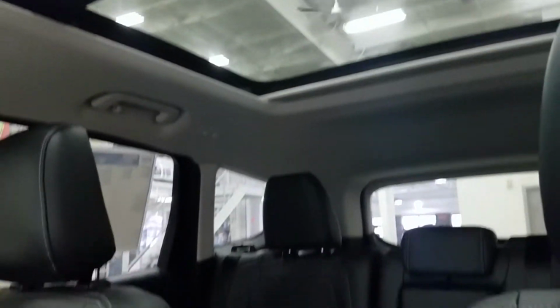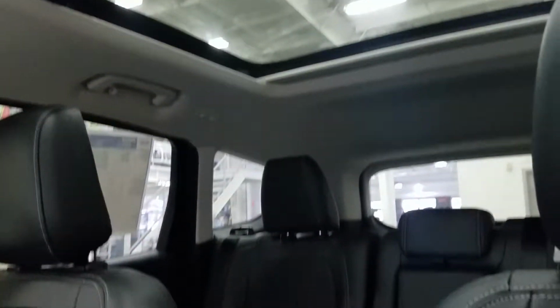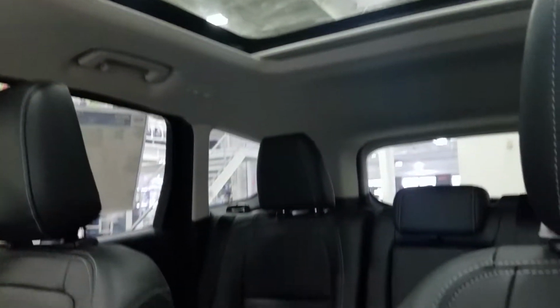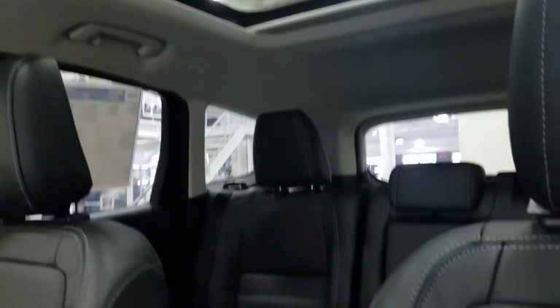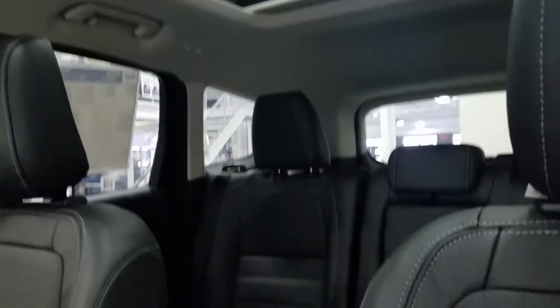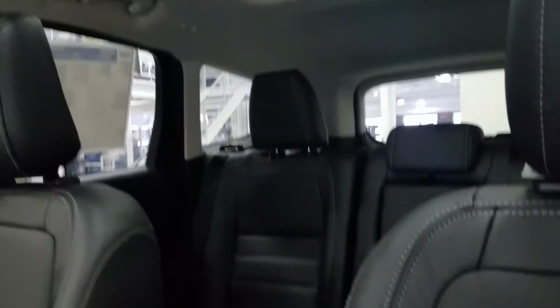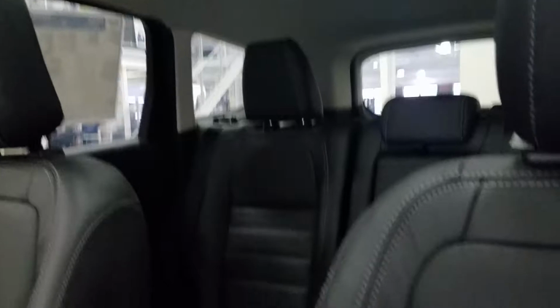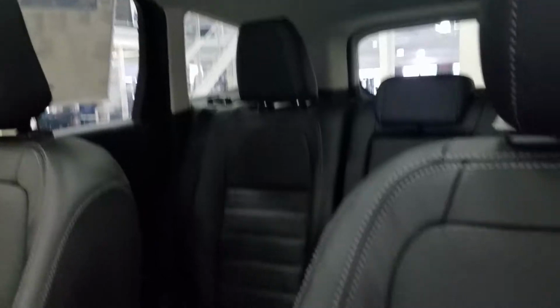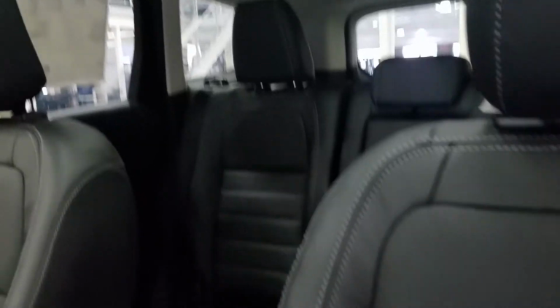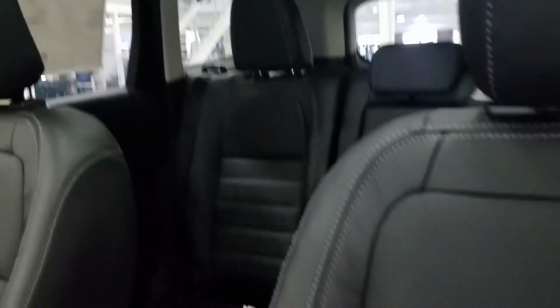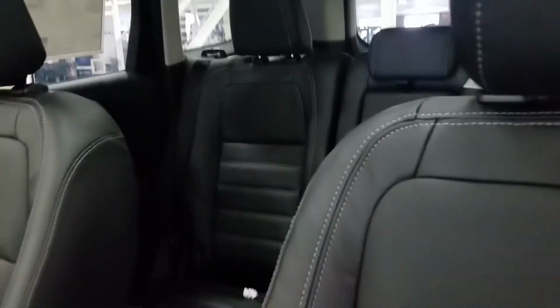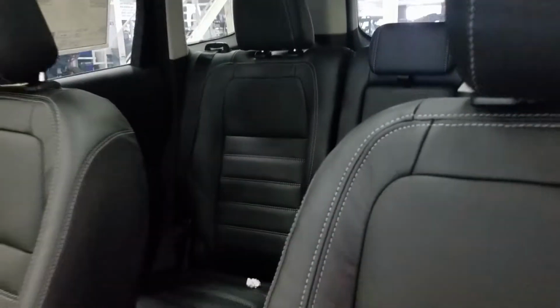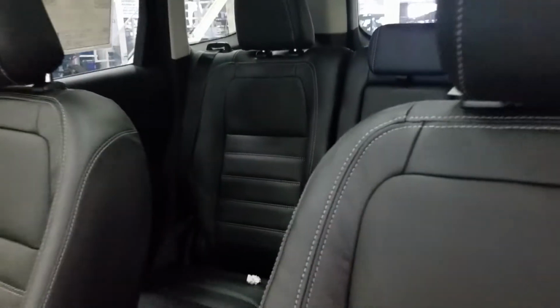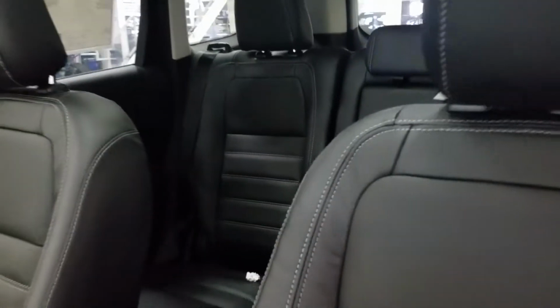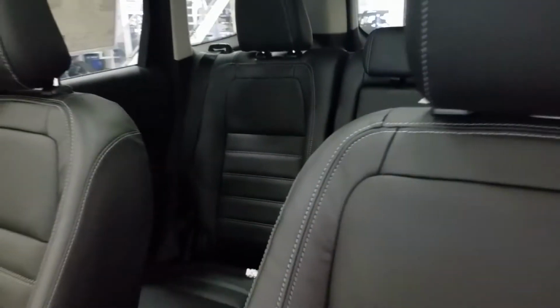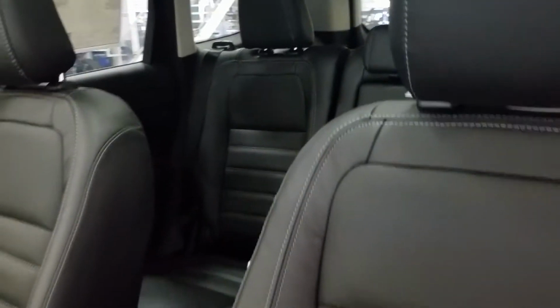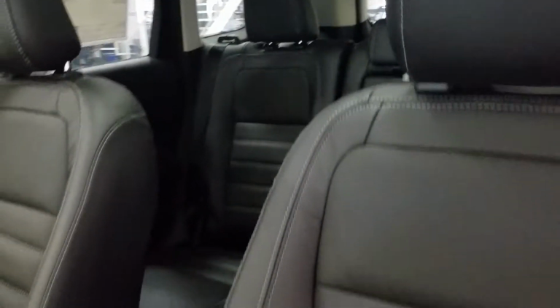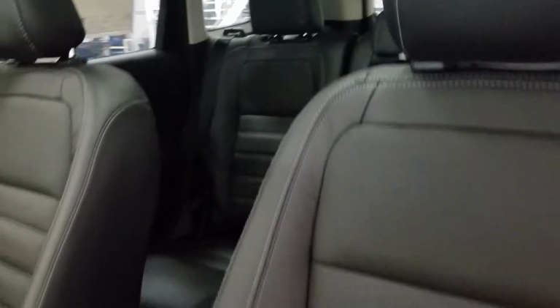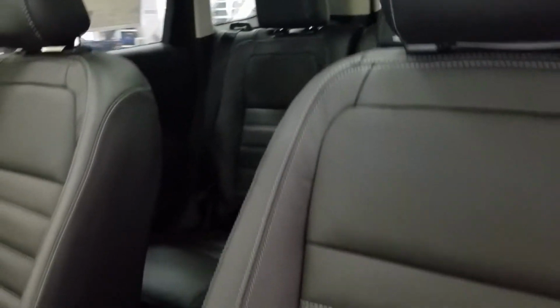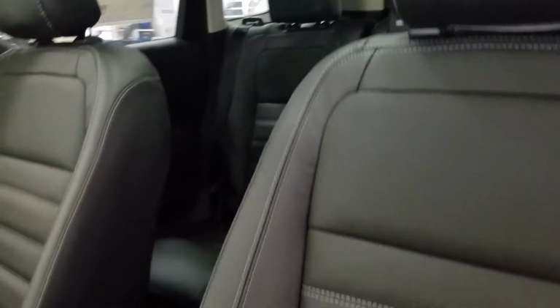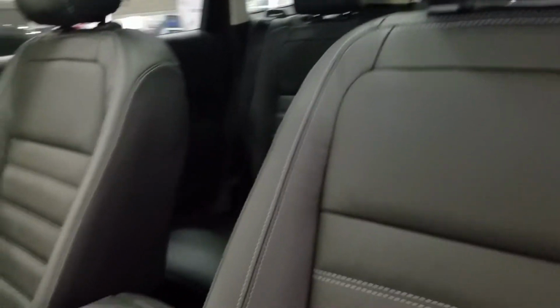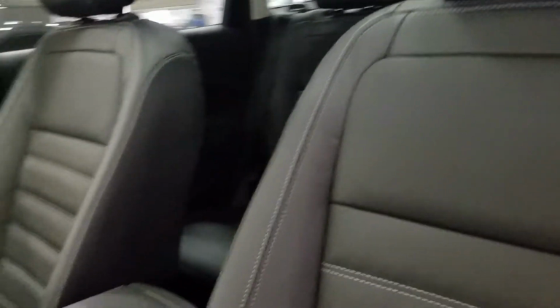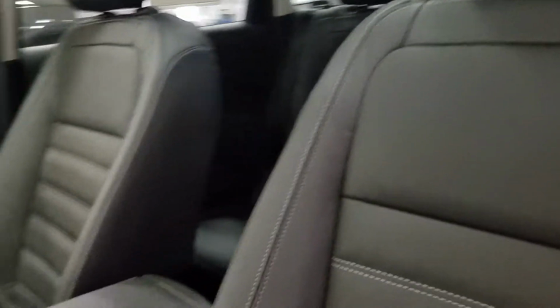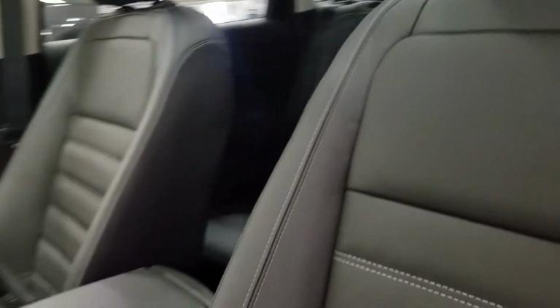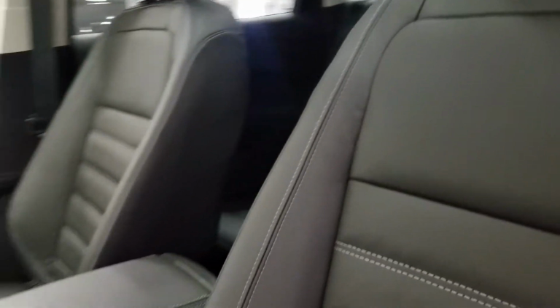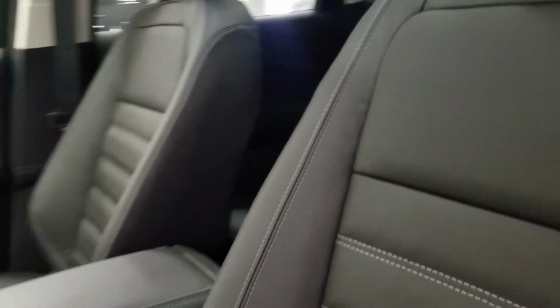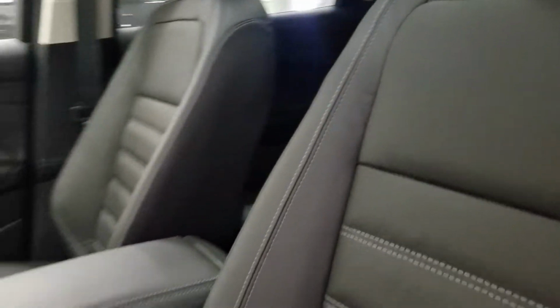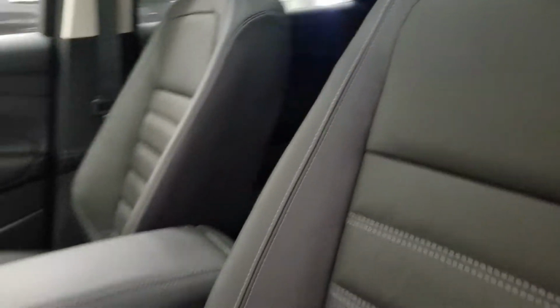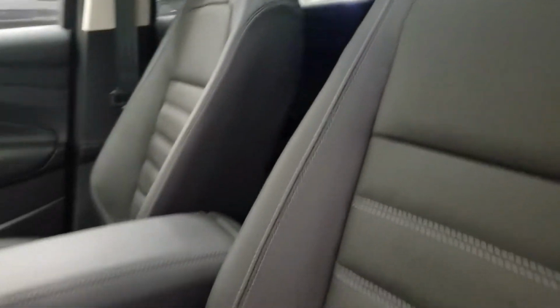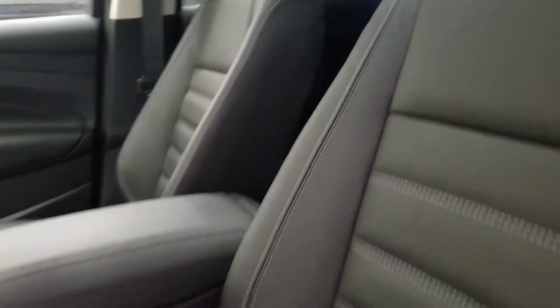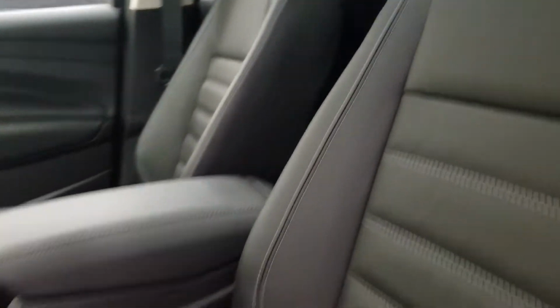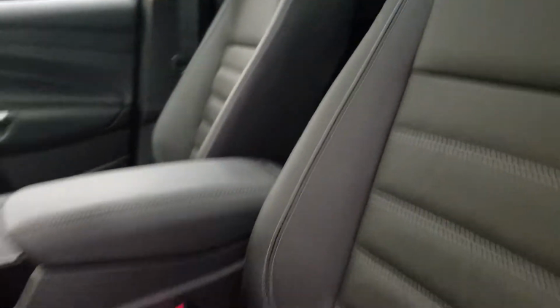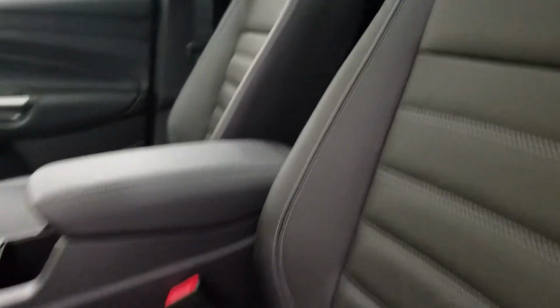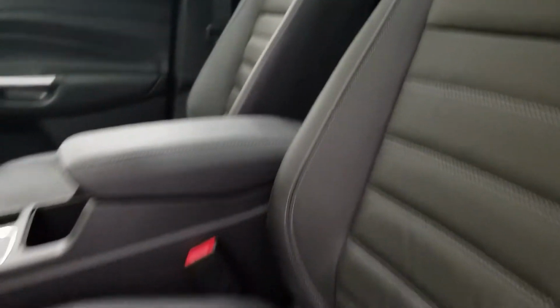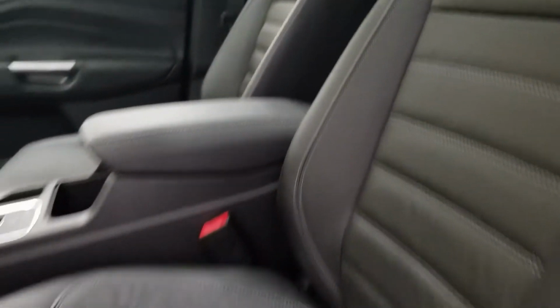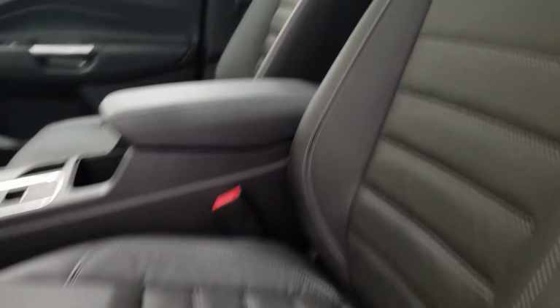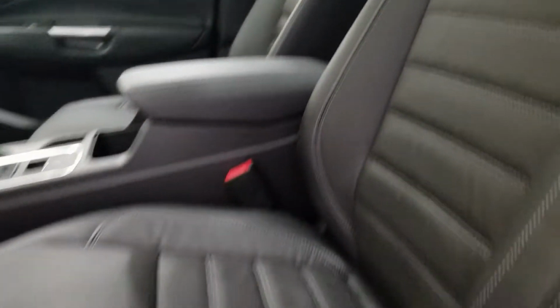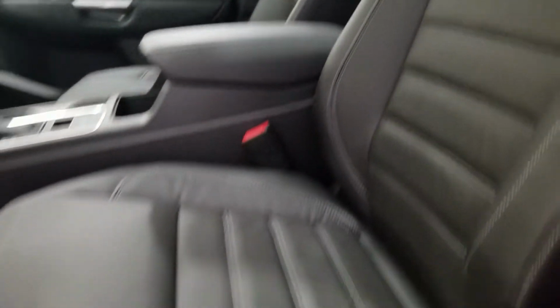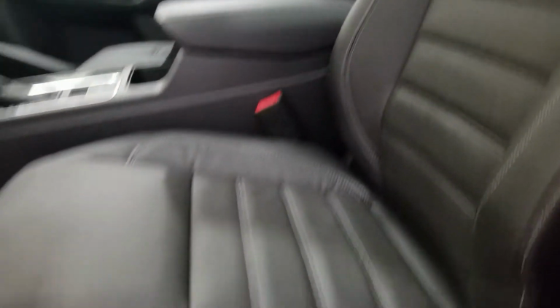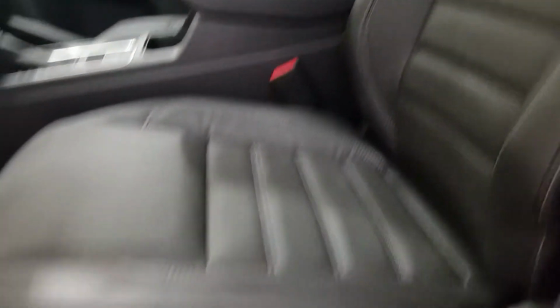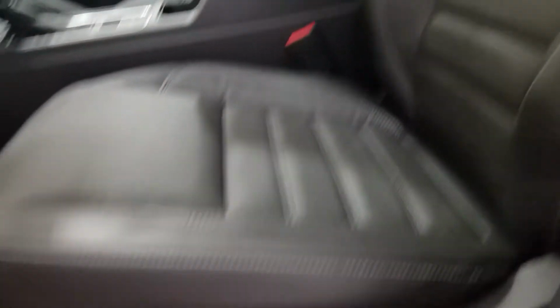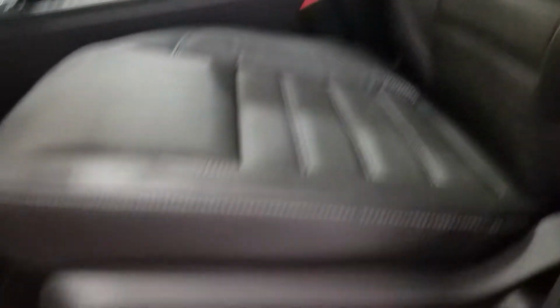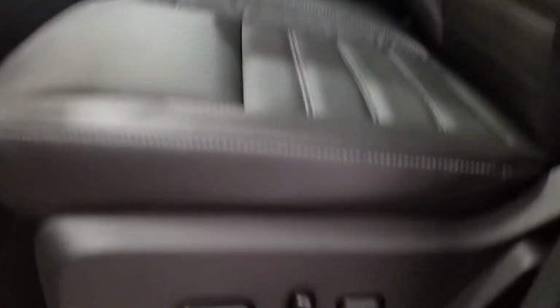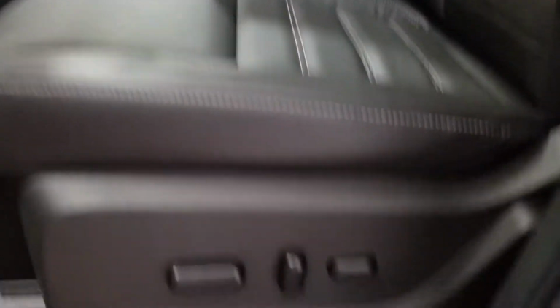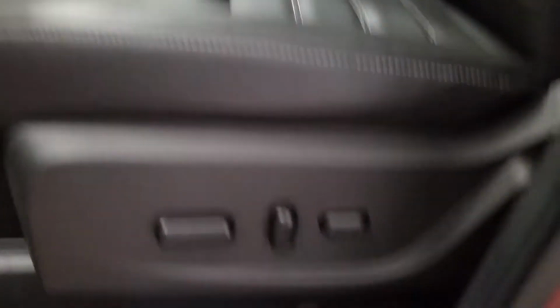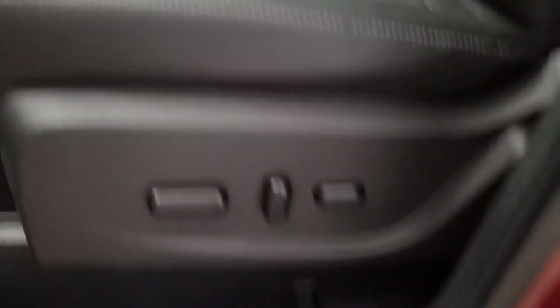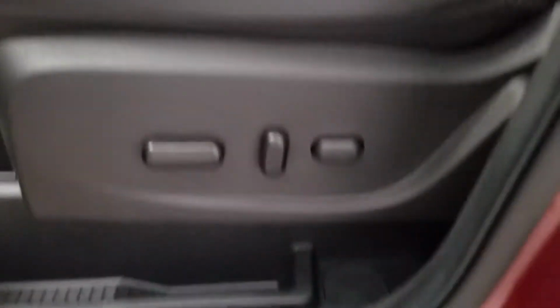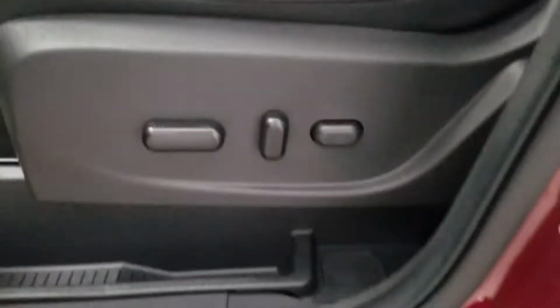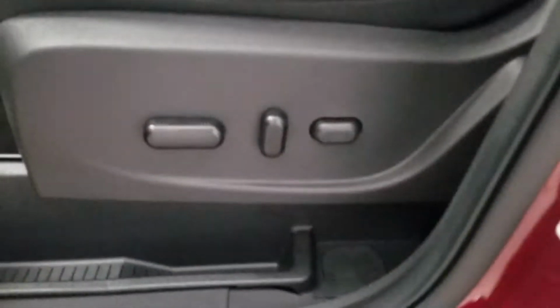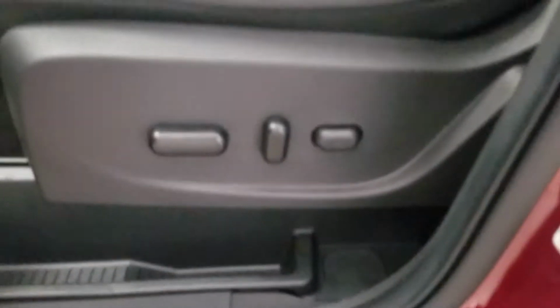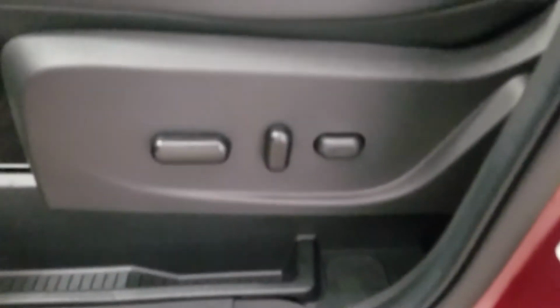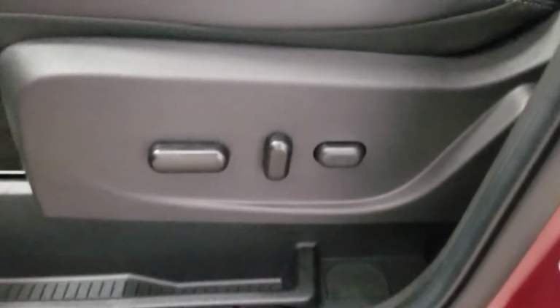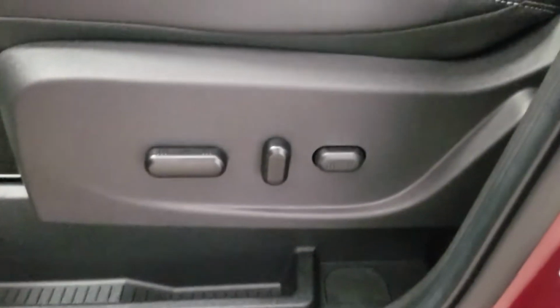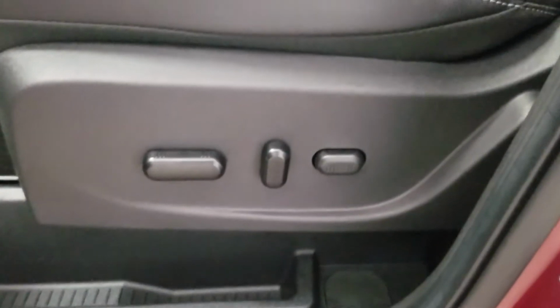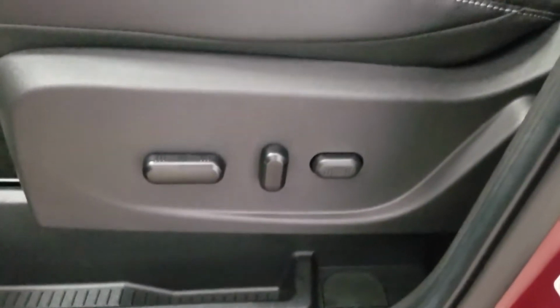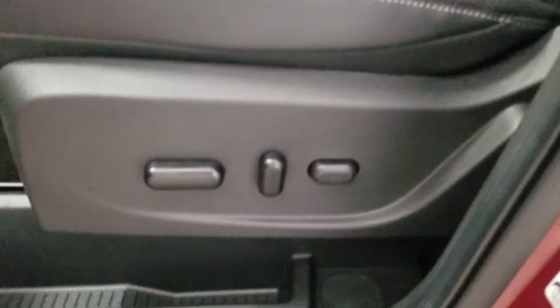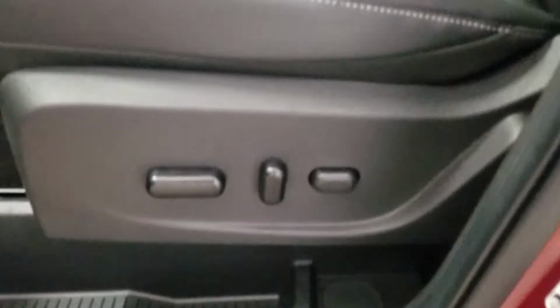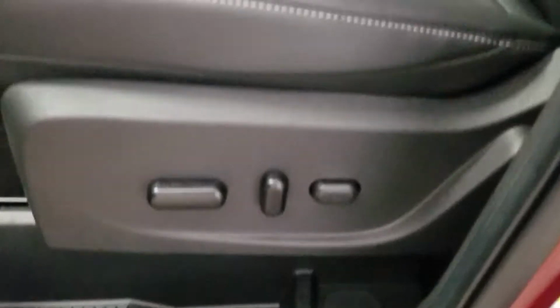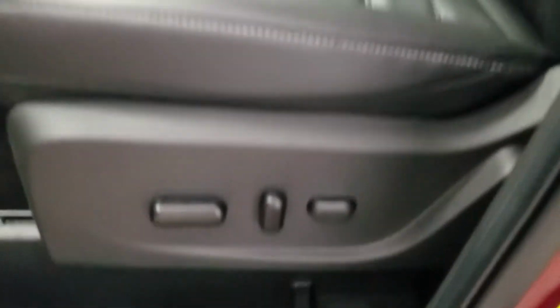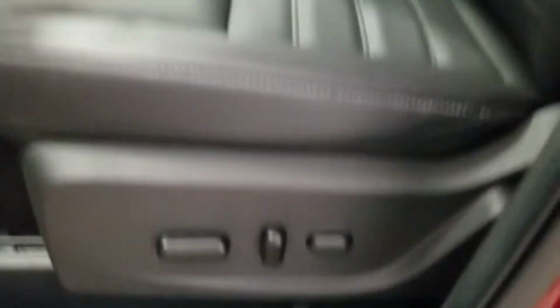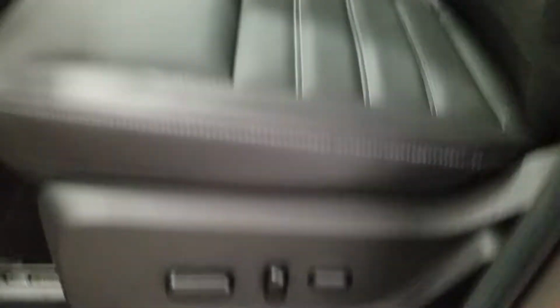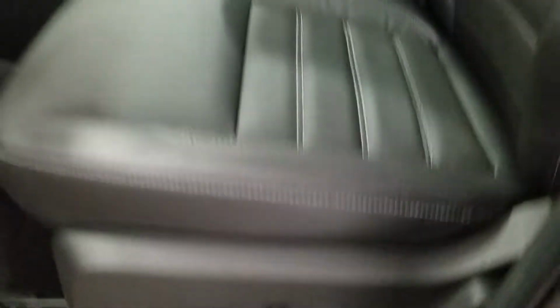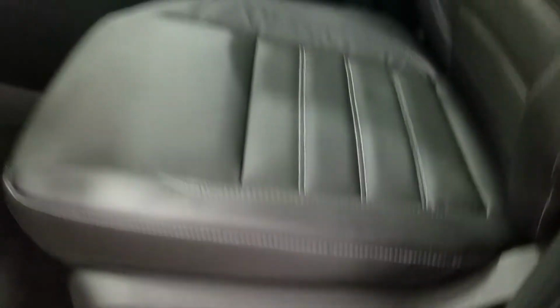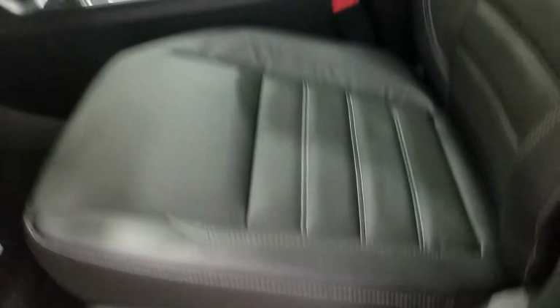On our interior, we have a nice black leather, which allows for a fully adjustable seat with lumbar support for the driver.